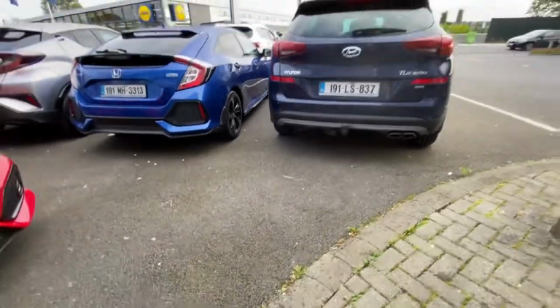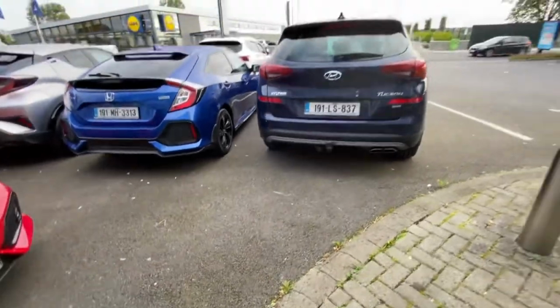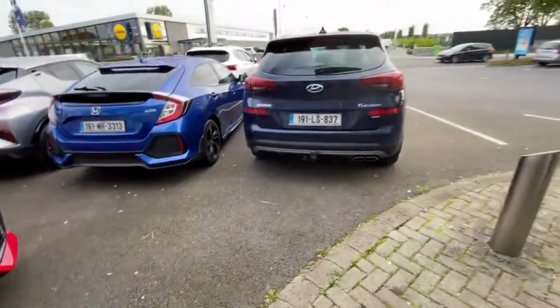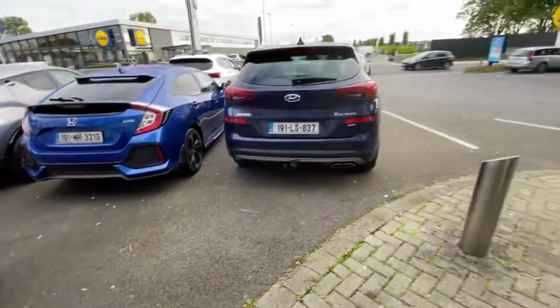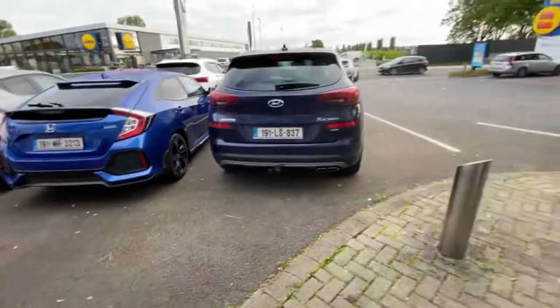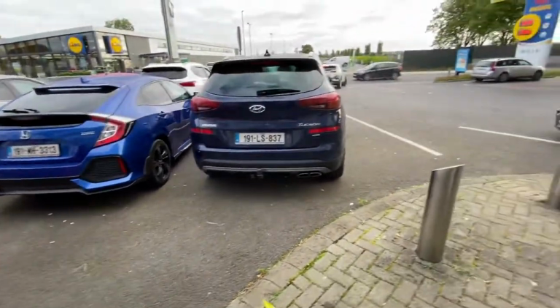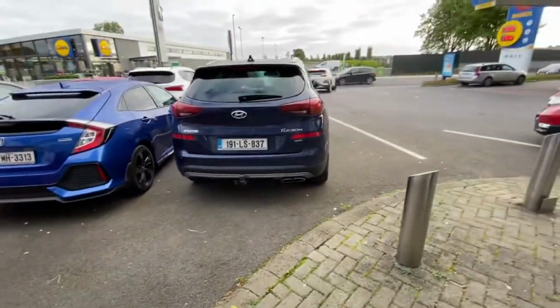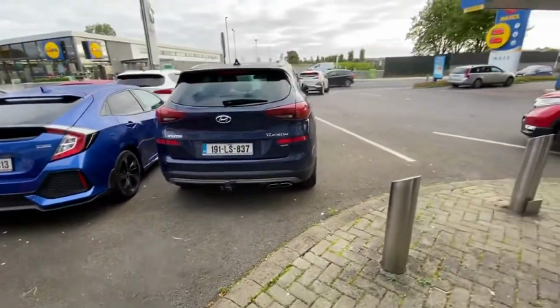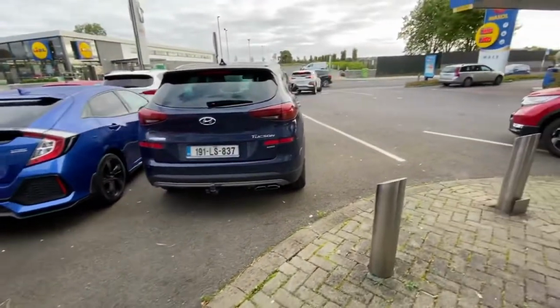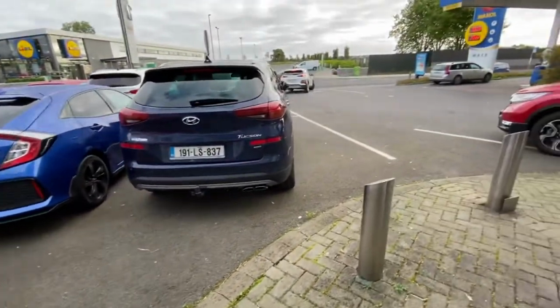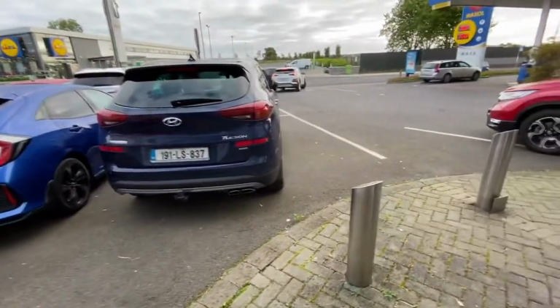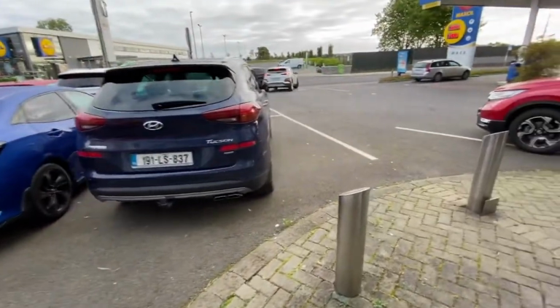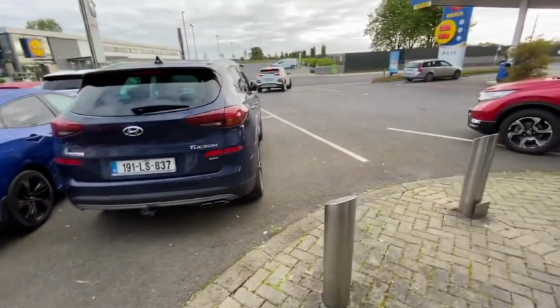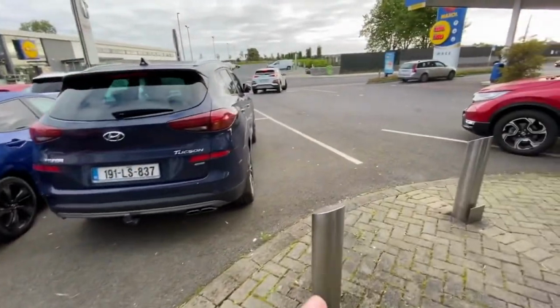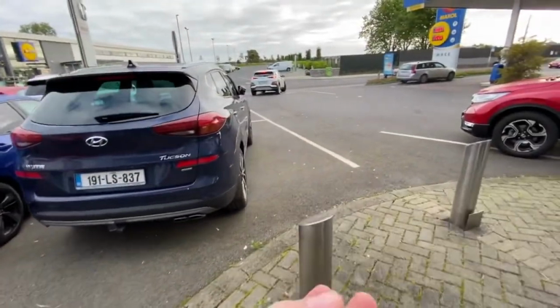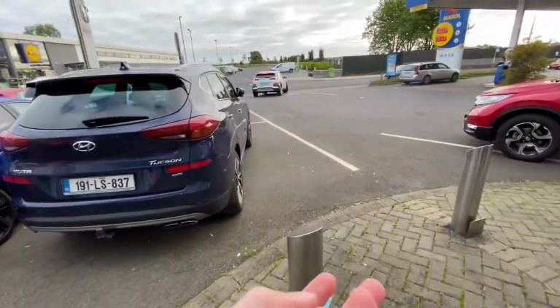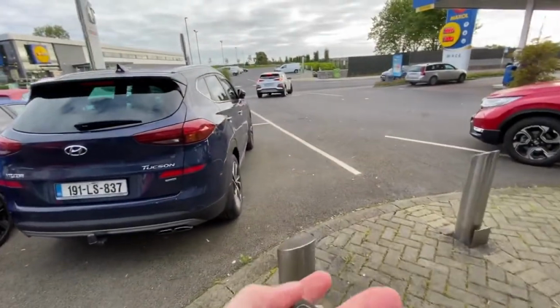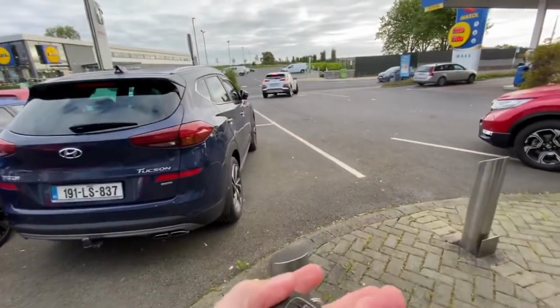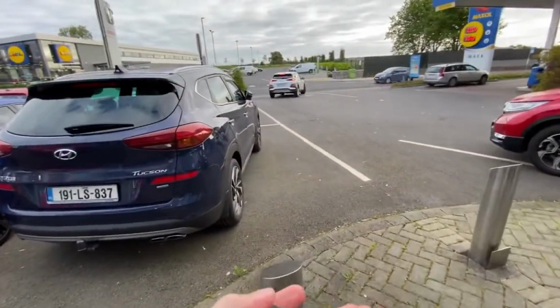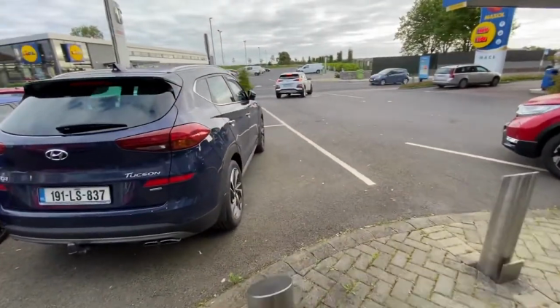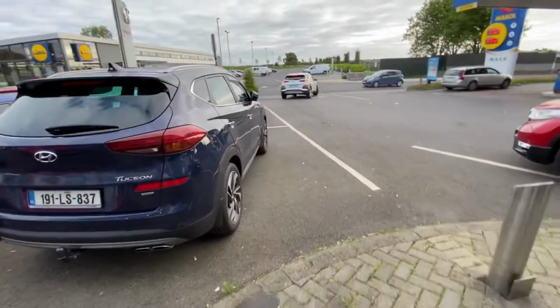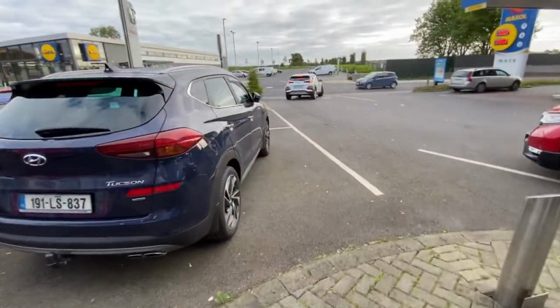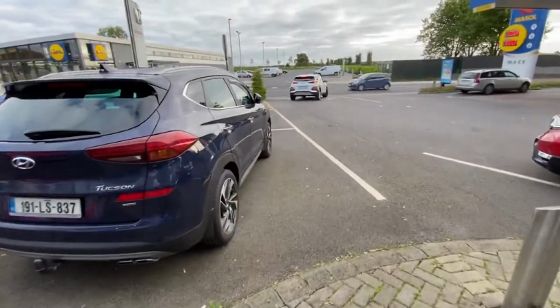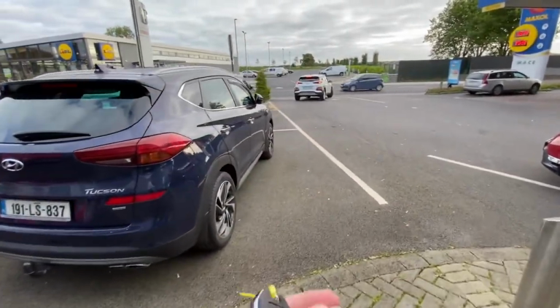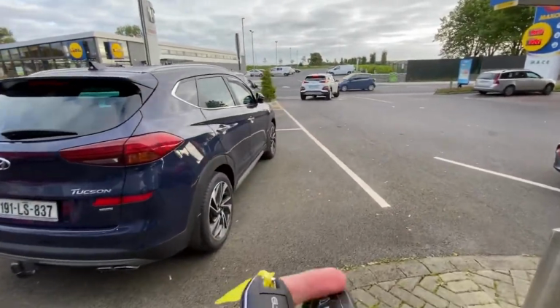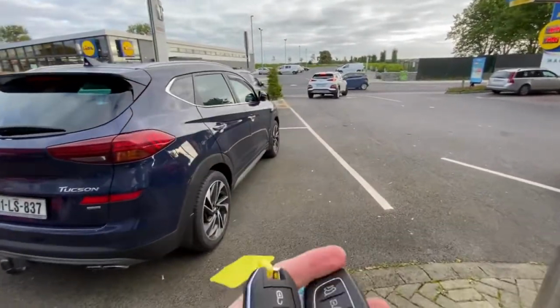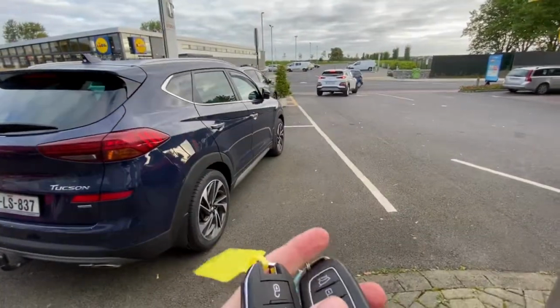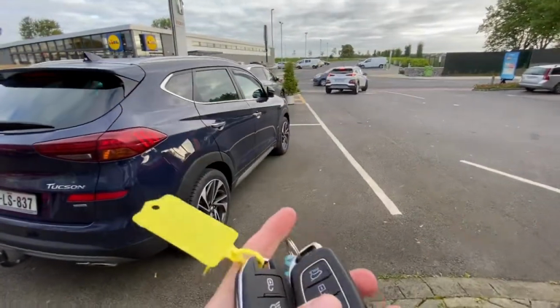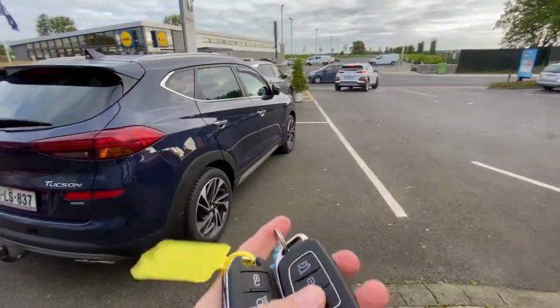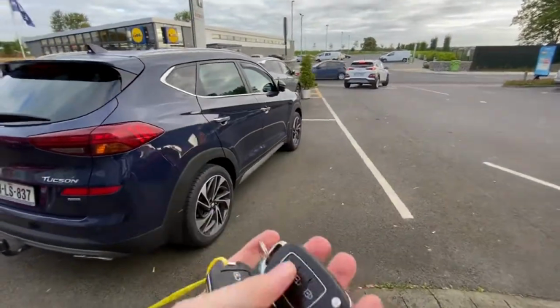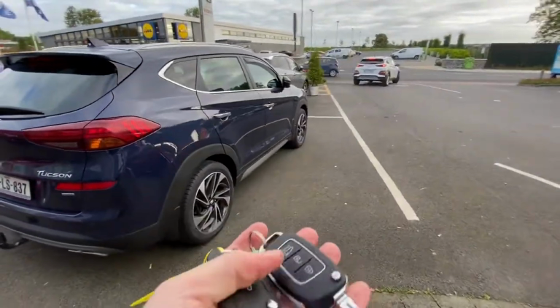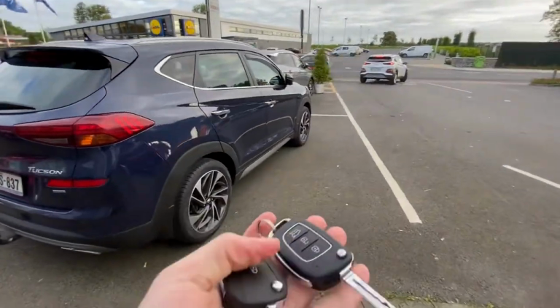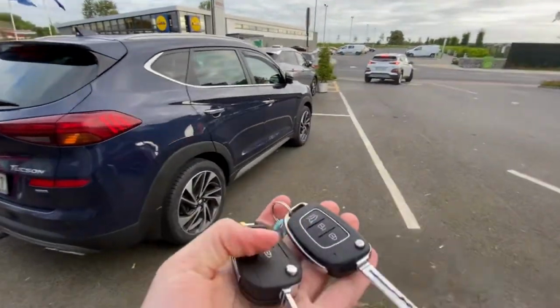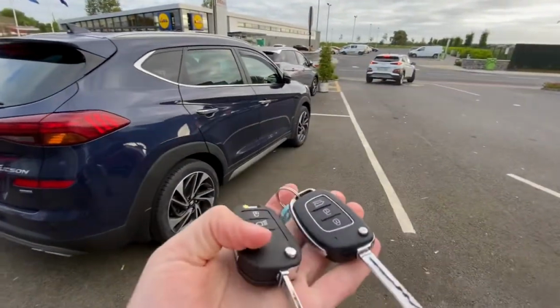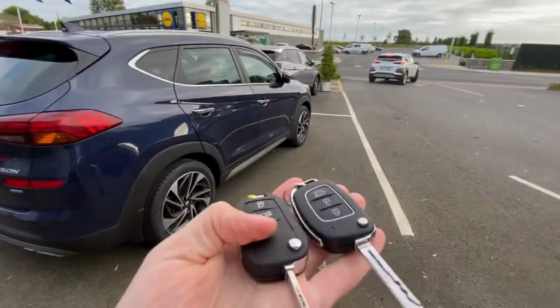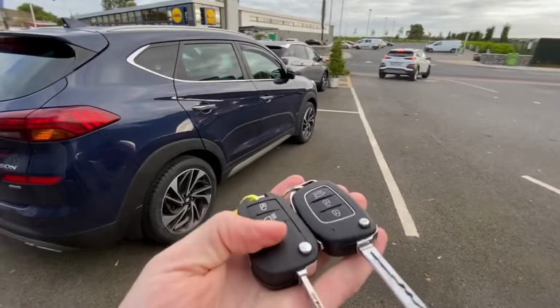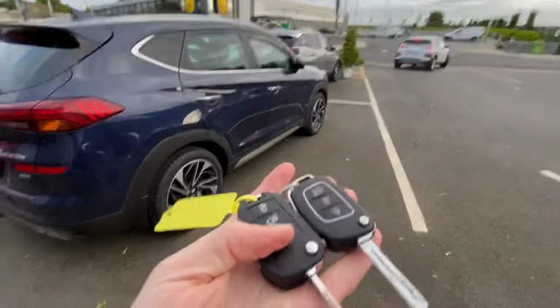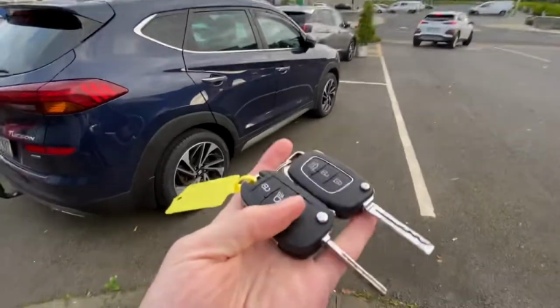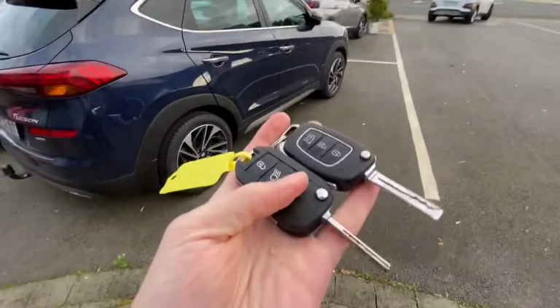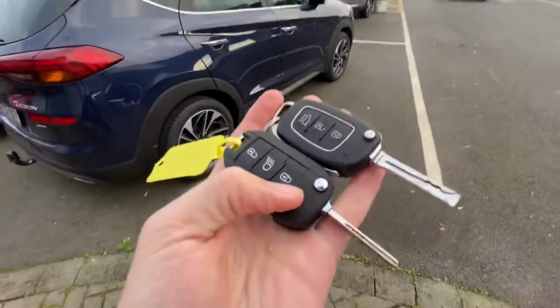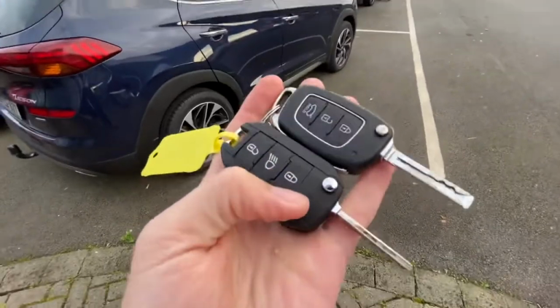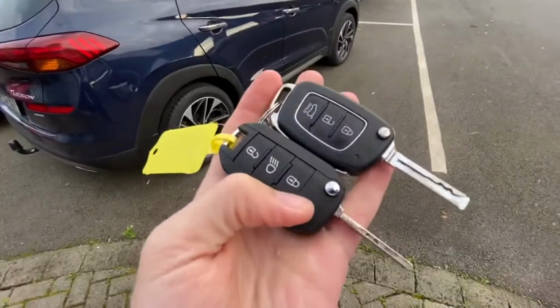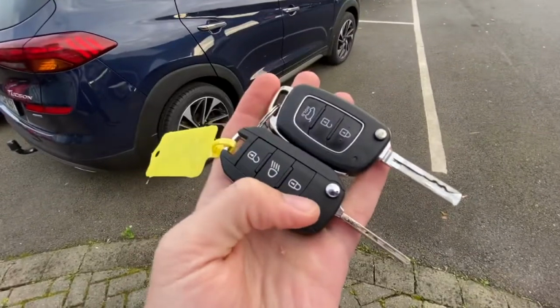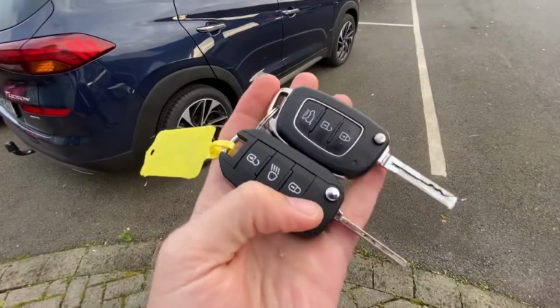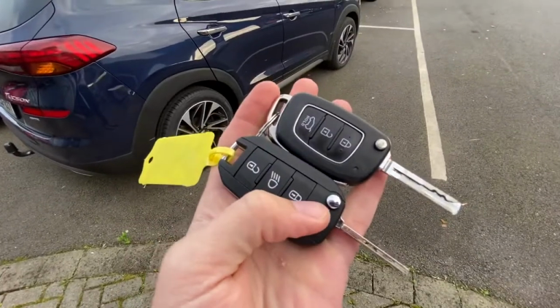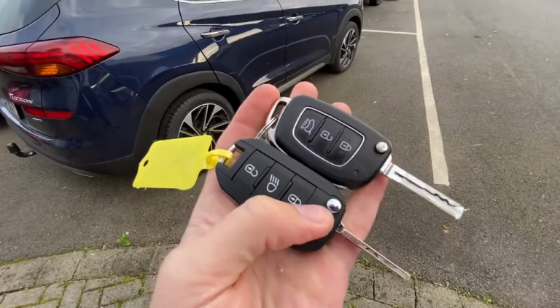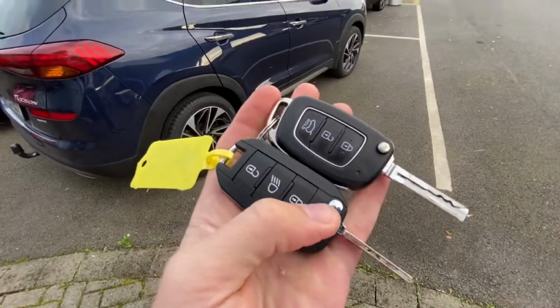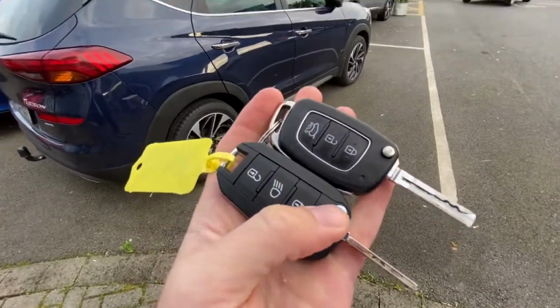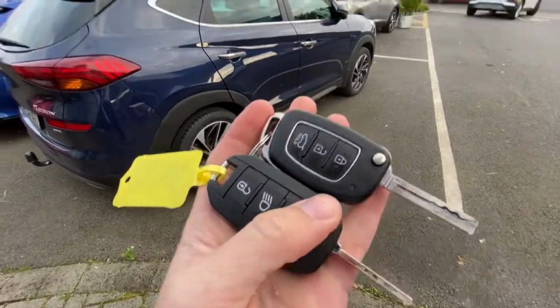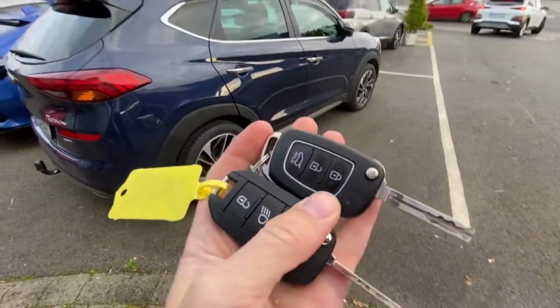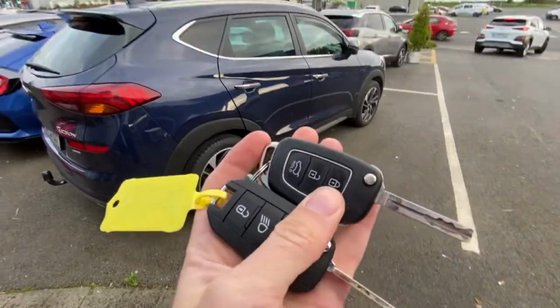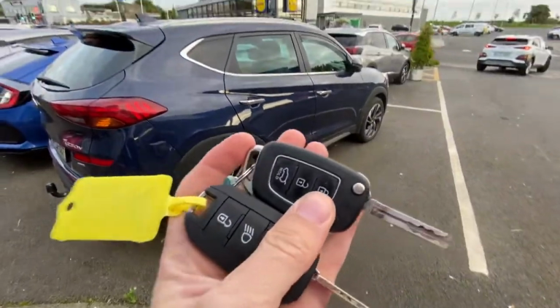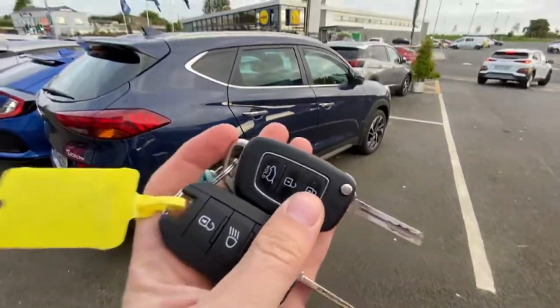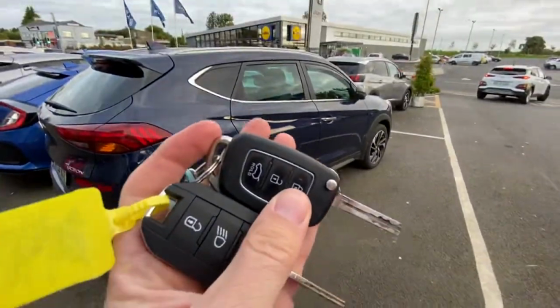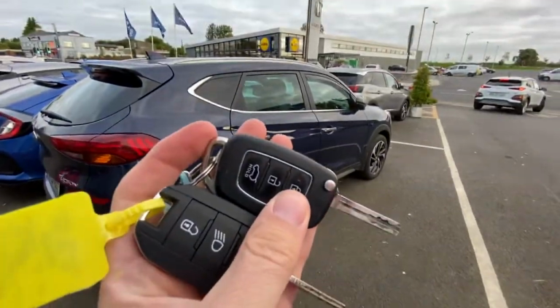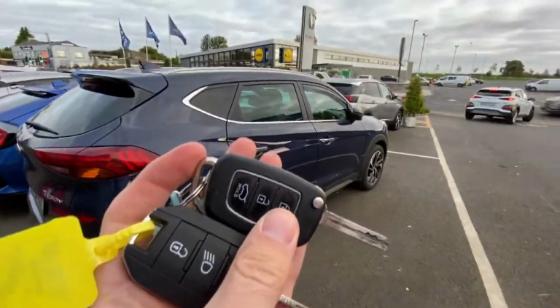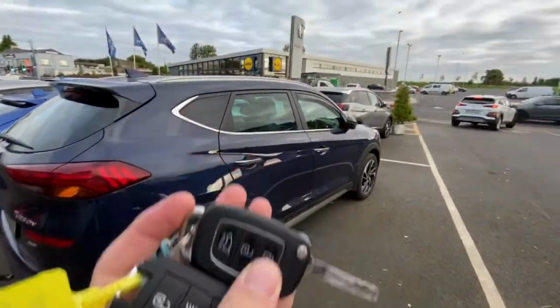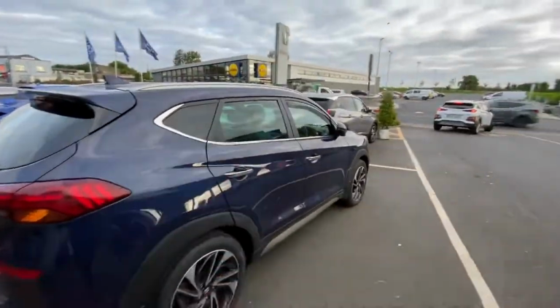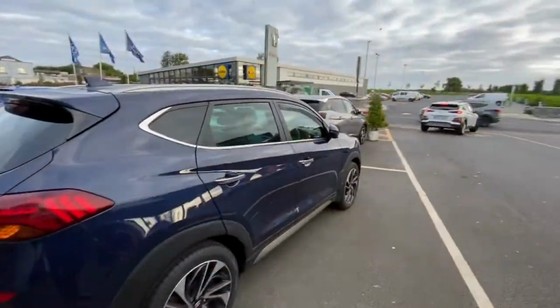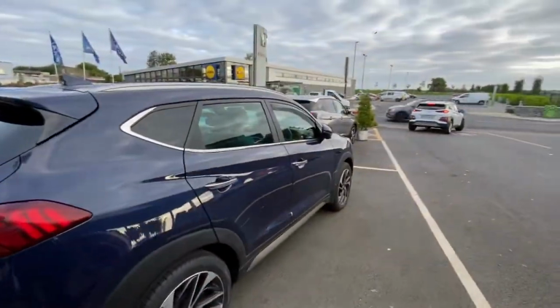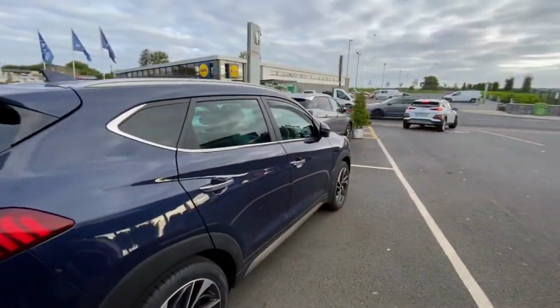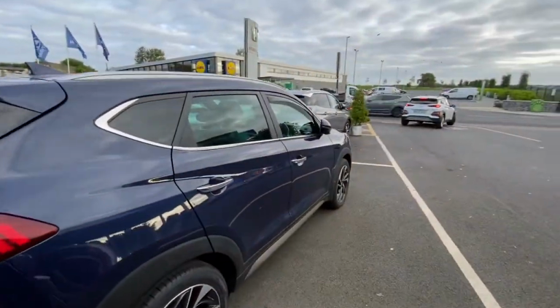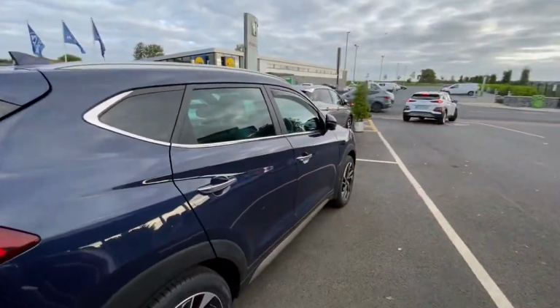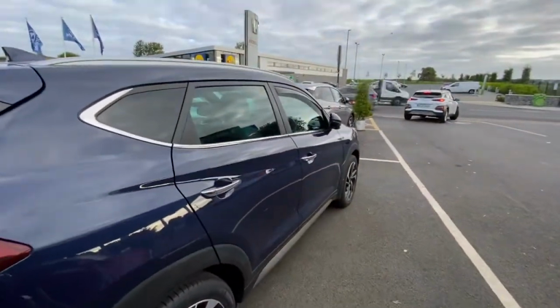Brian here. Somebody asked about the wing mirrors on a Honda Civic in terms of how you retract them from the key. Just as an example, if you look at the likes of this Hyundai,